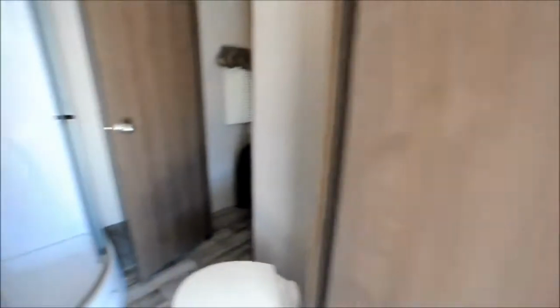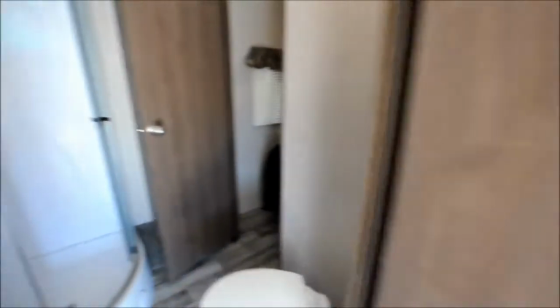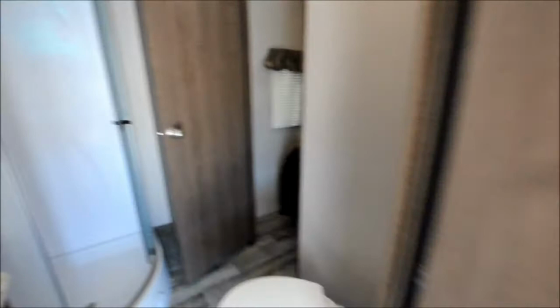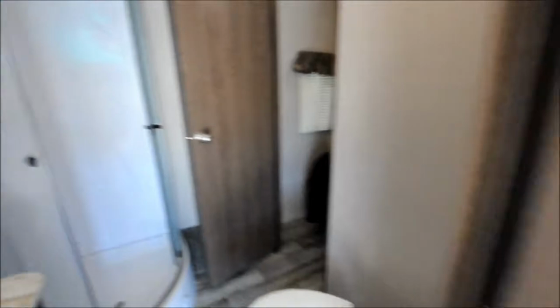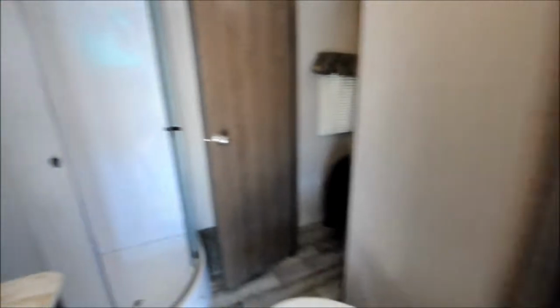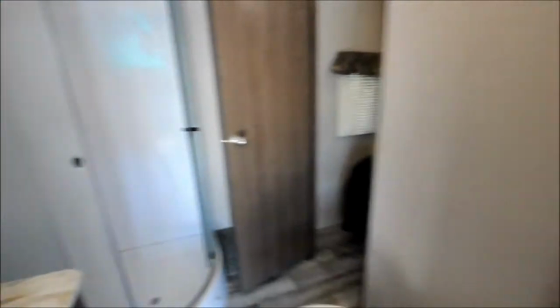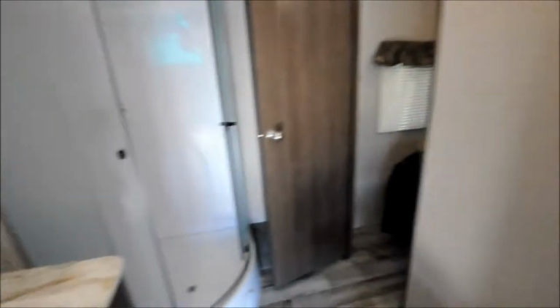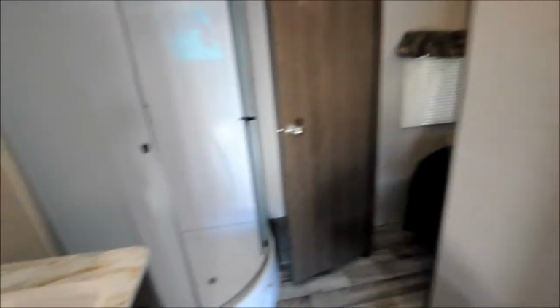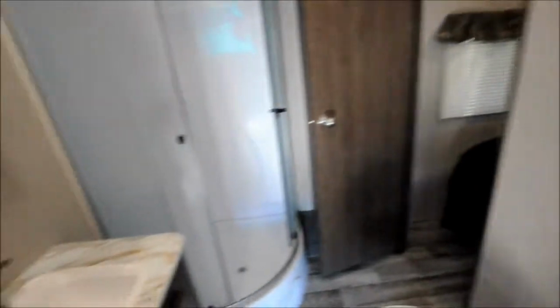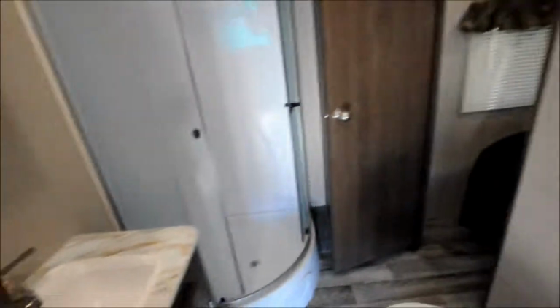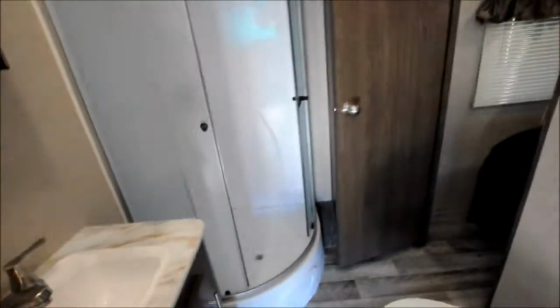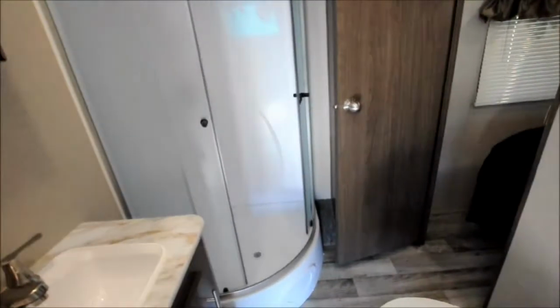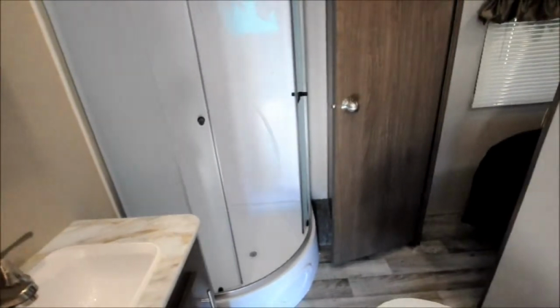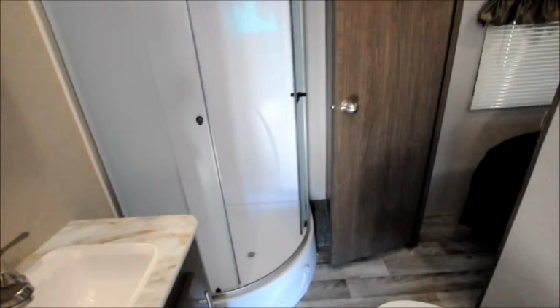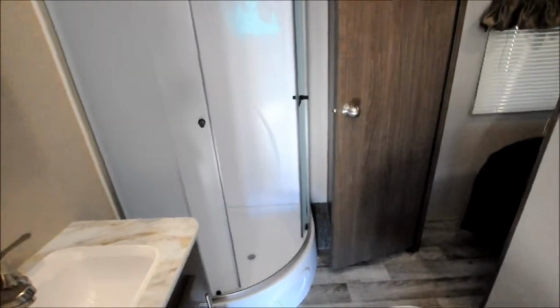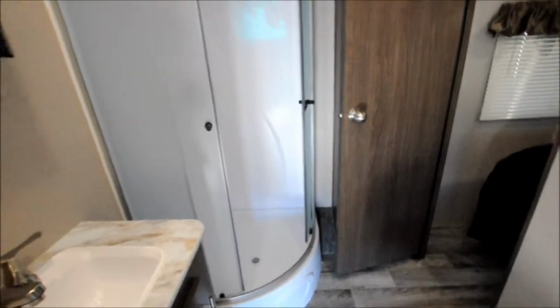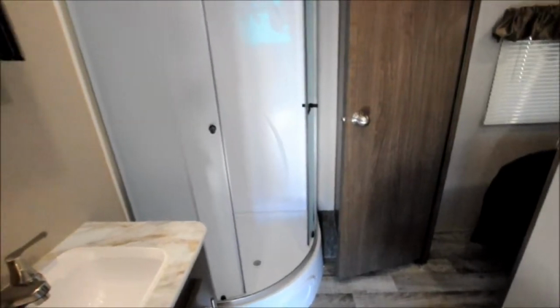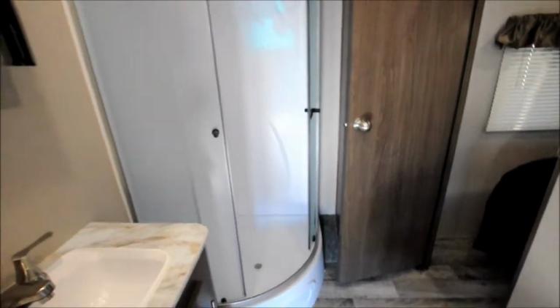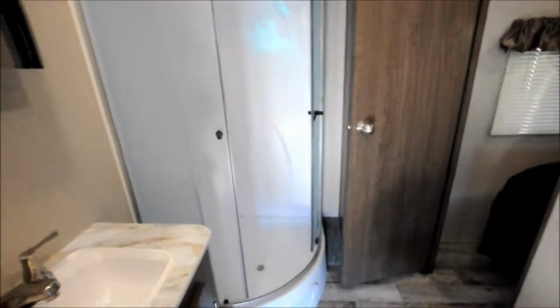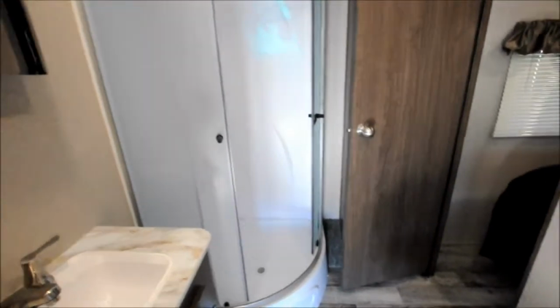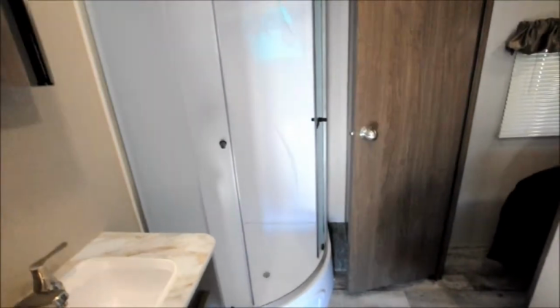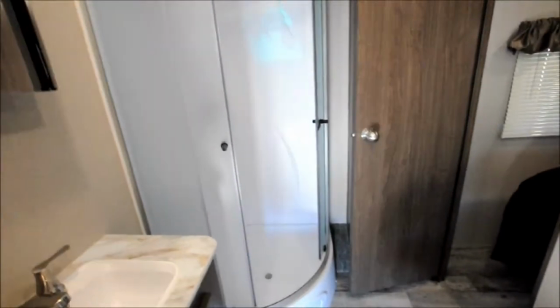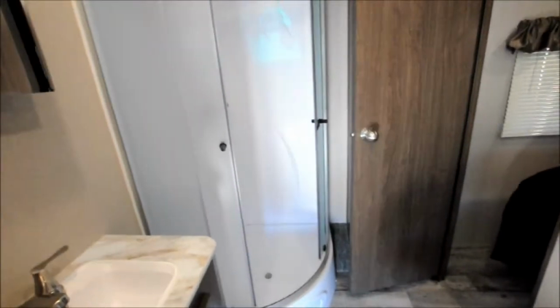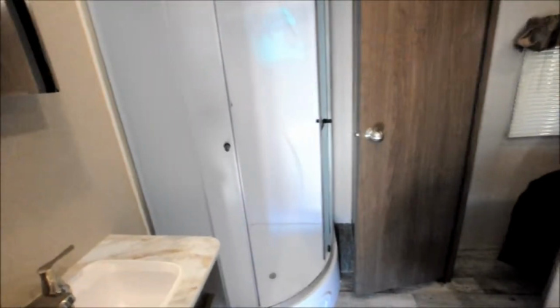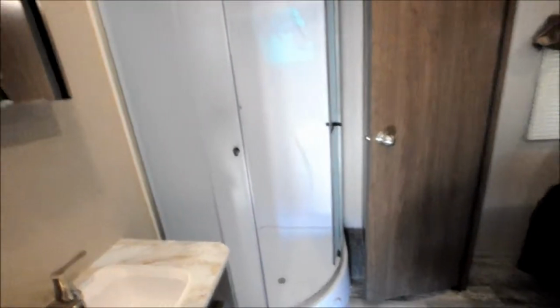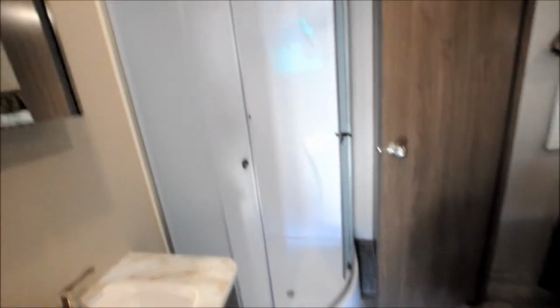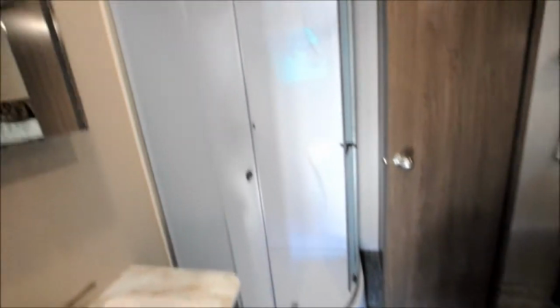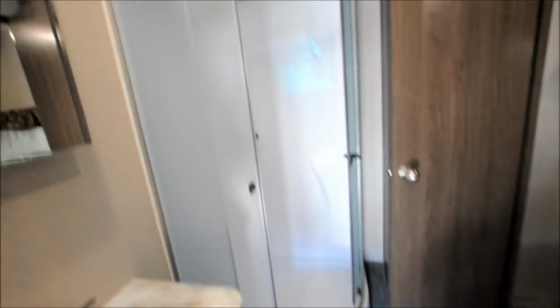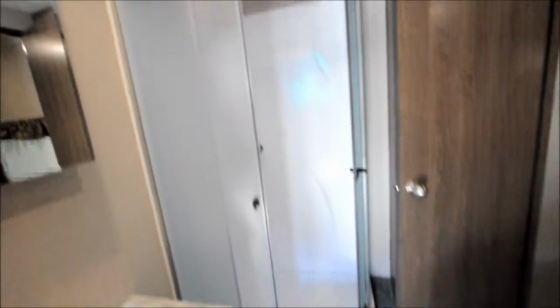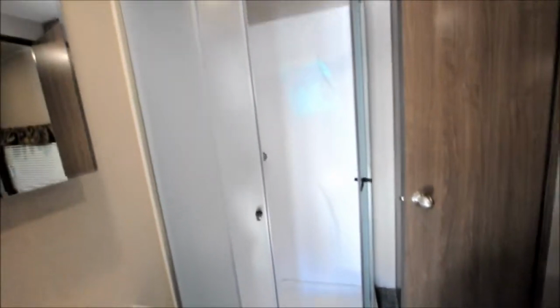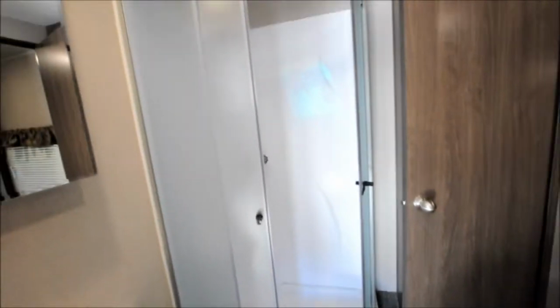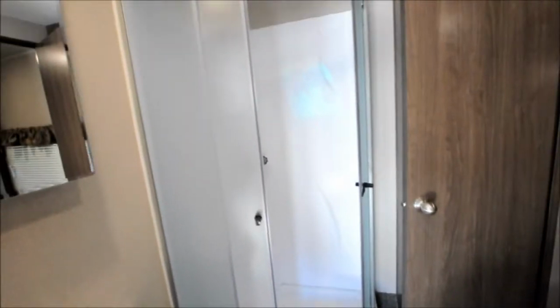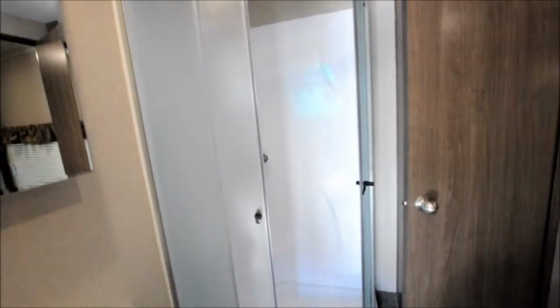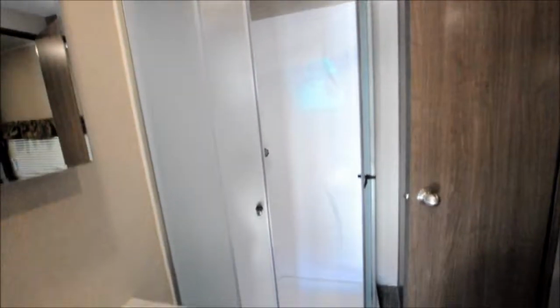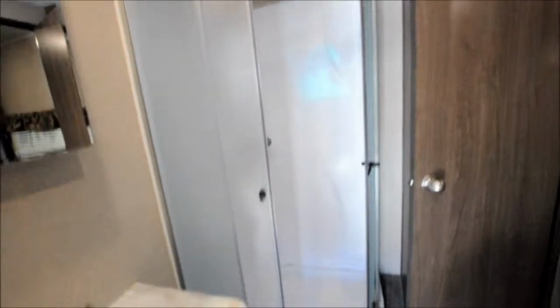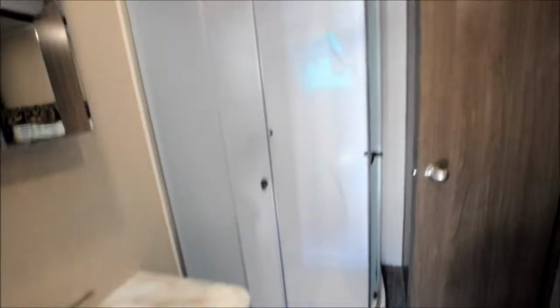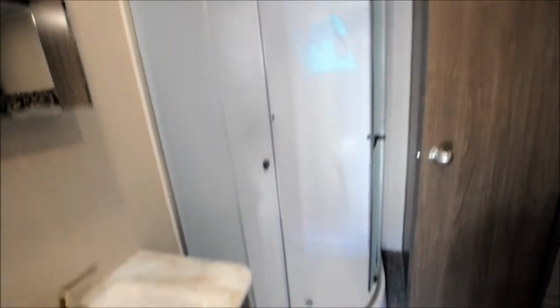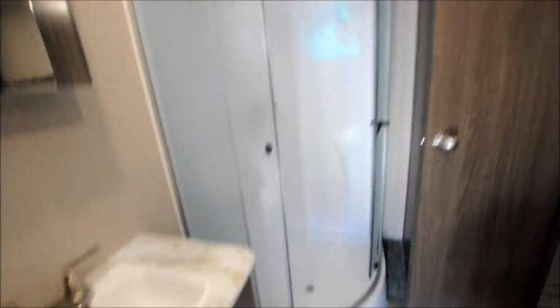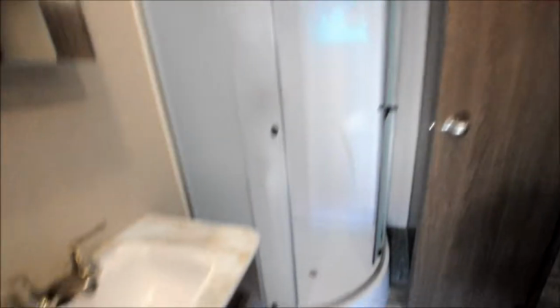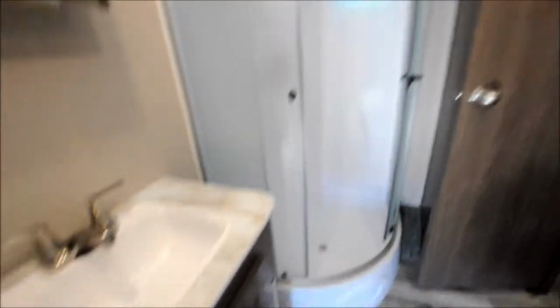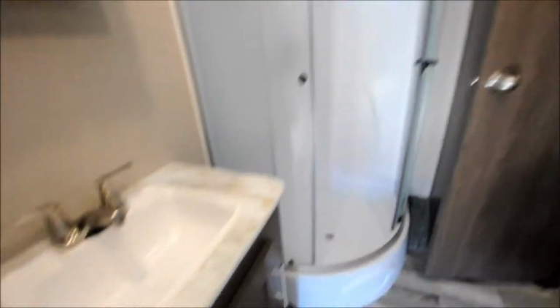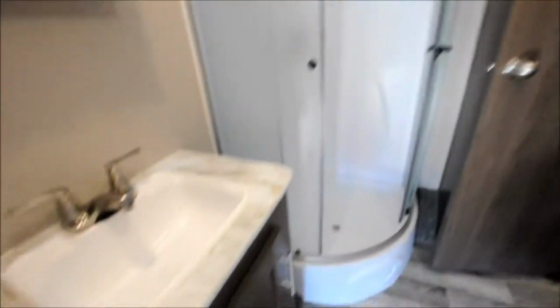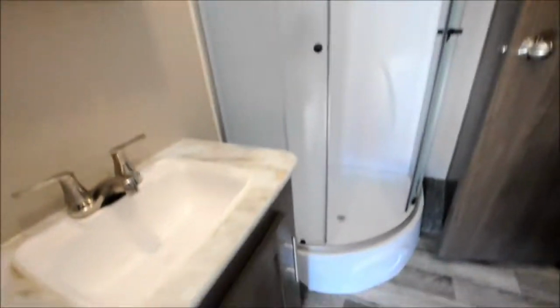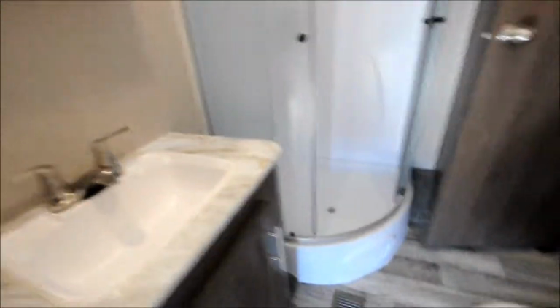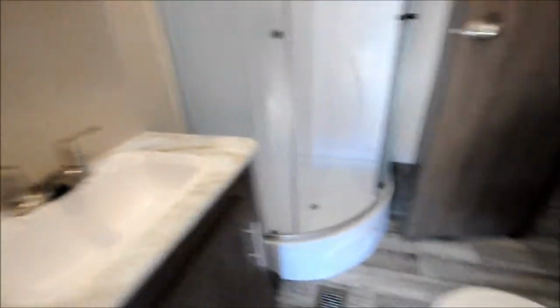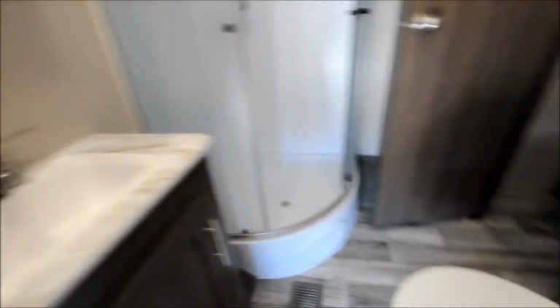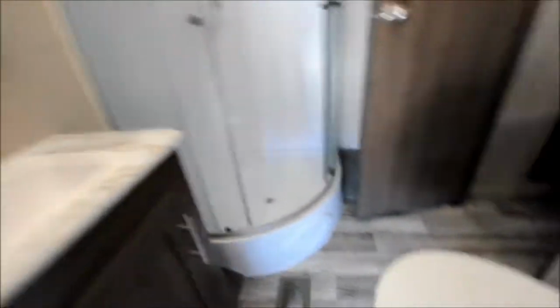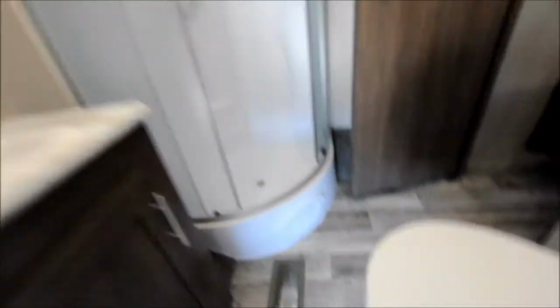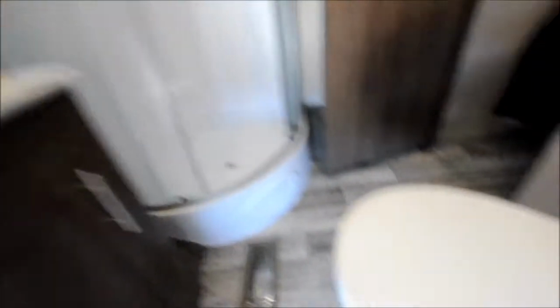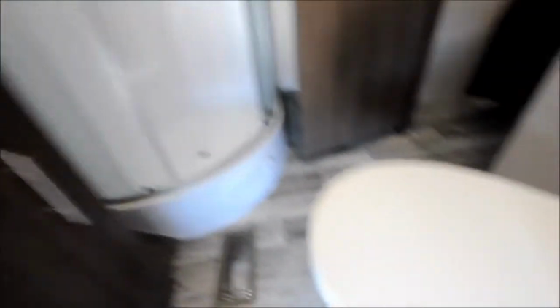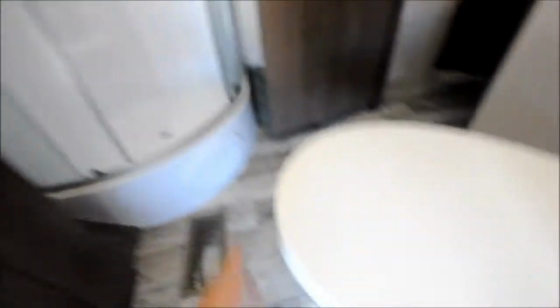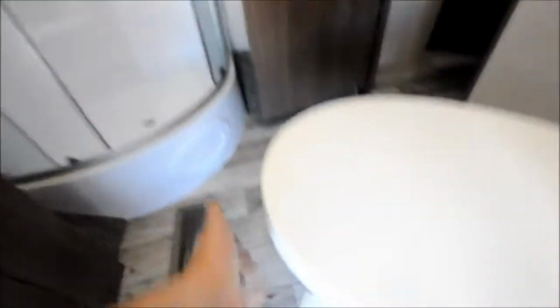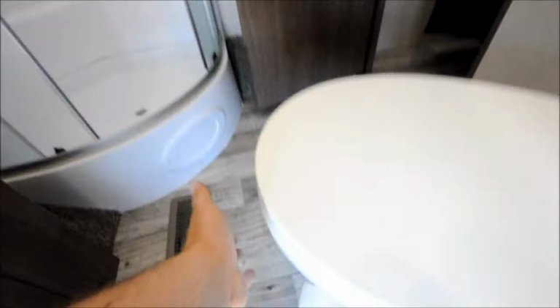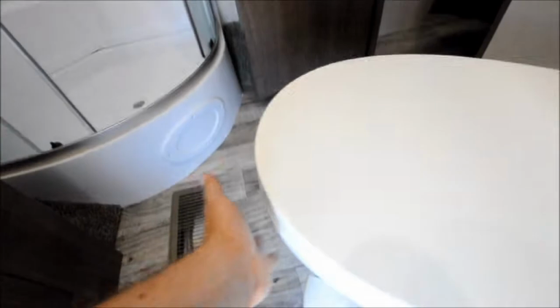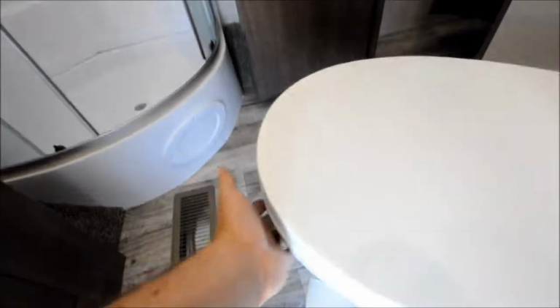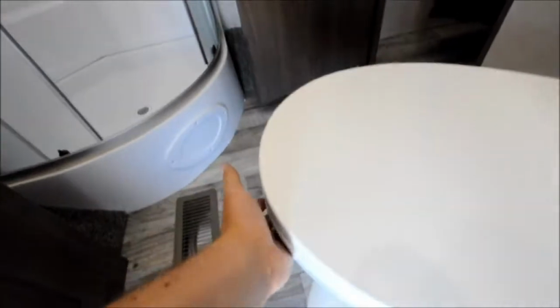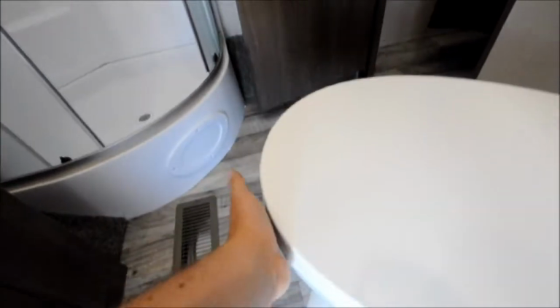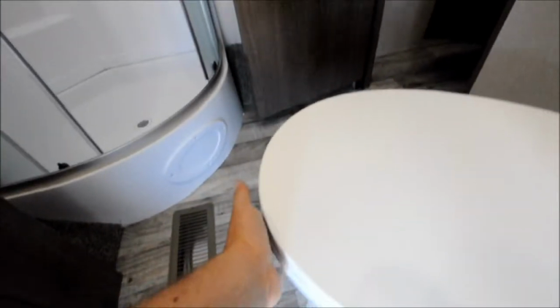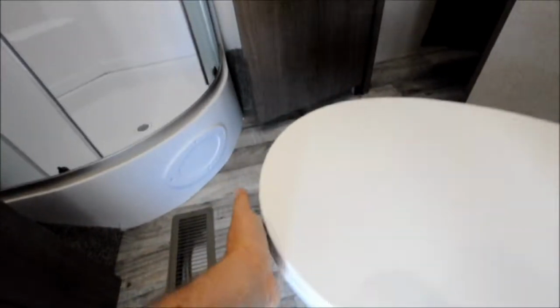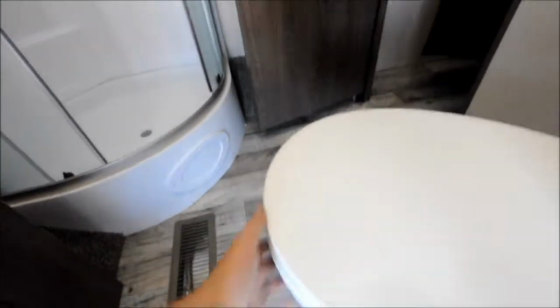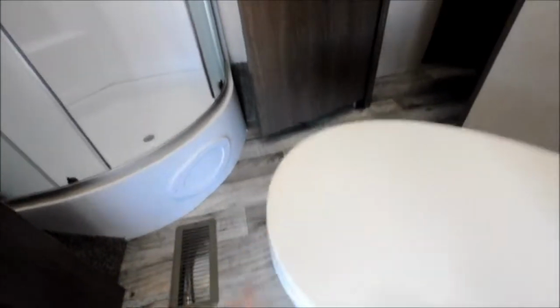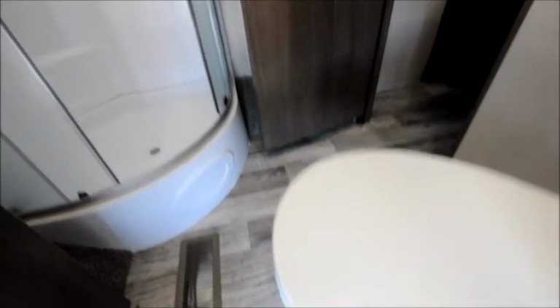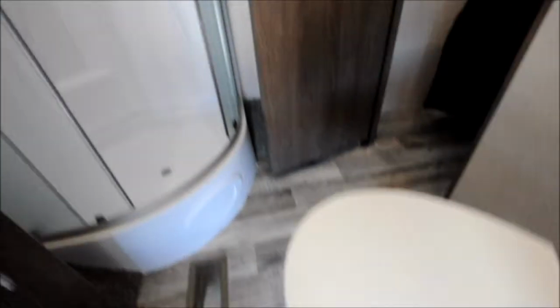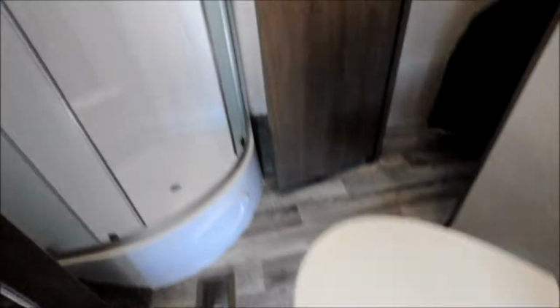In the bathroom area, you have your radius shower and a porcelain toilet.